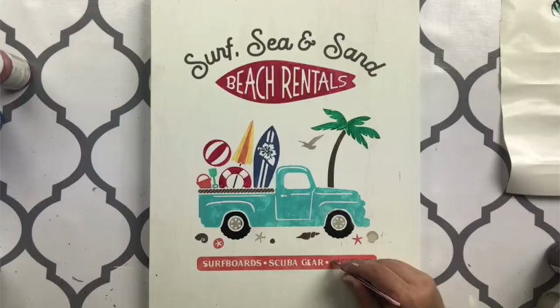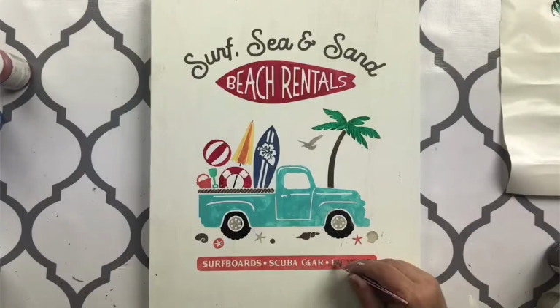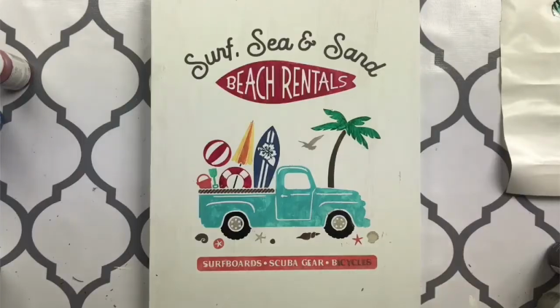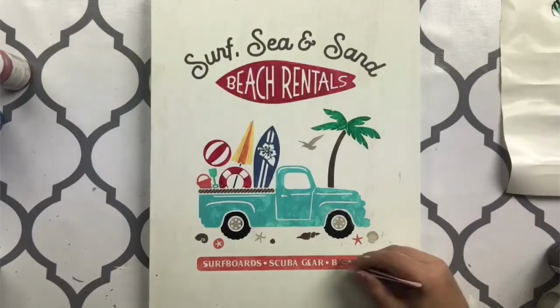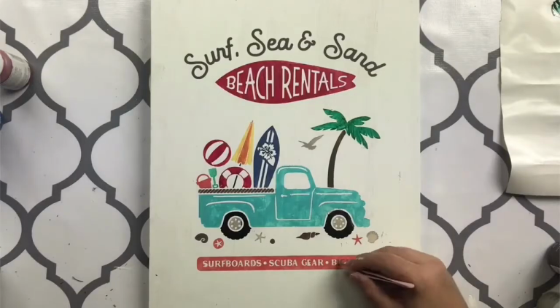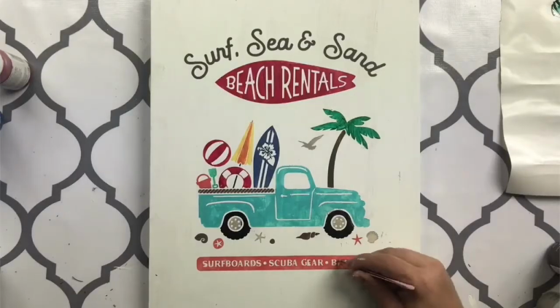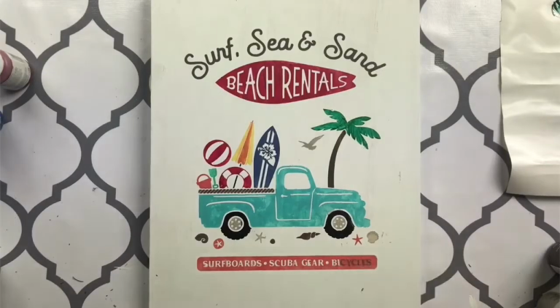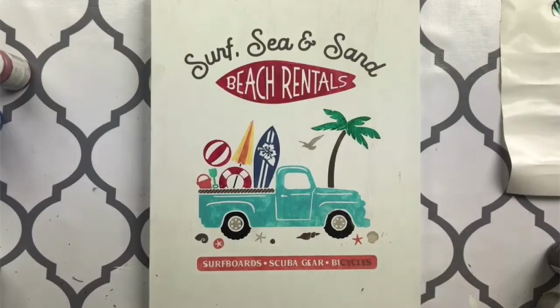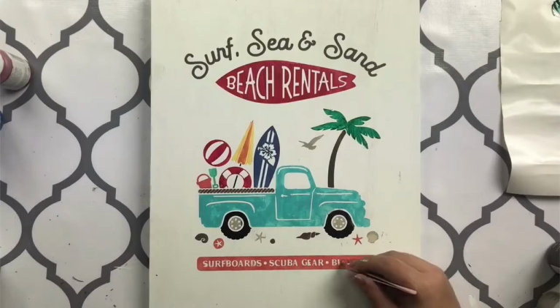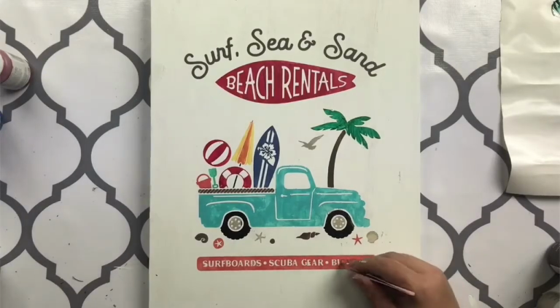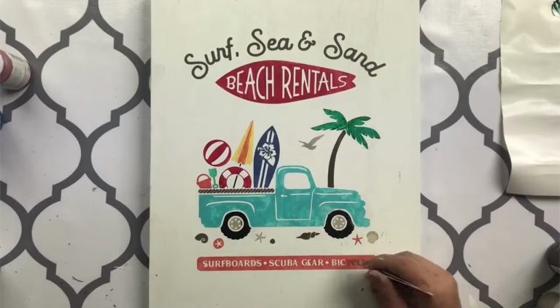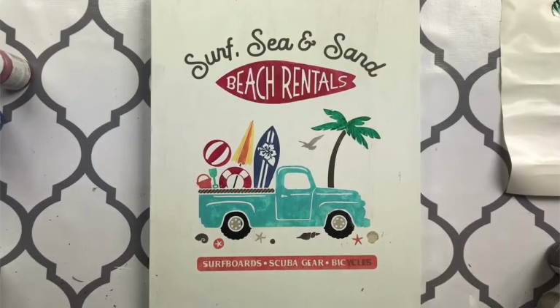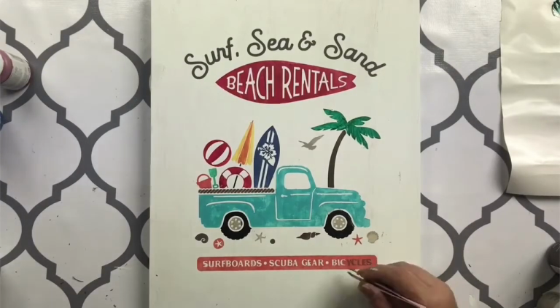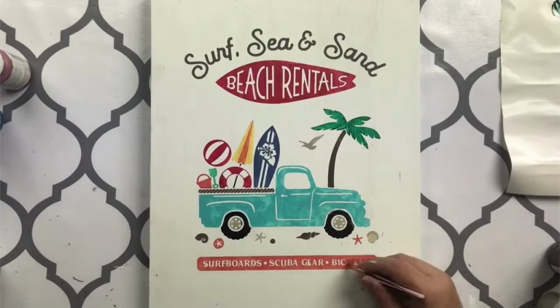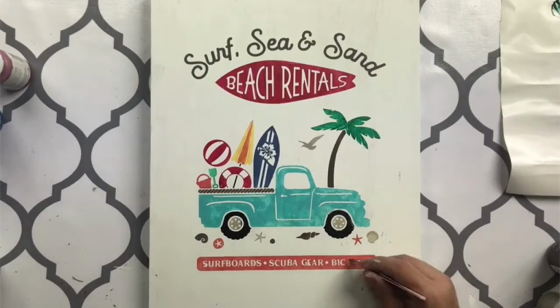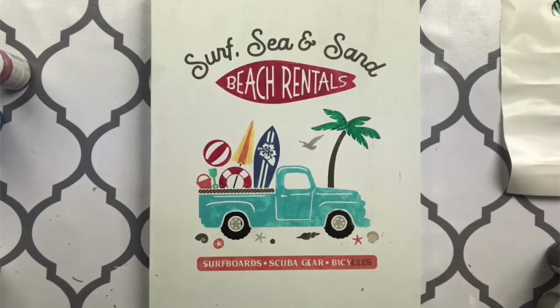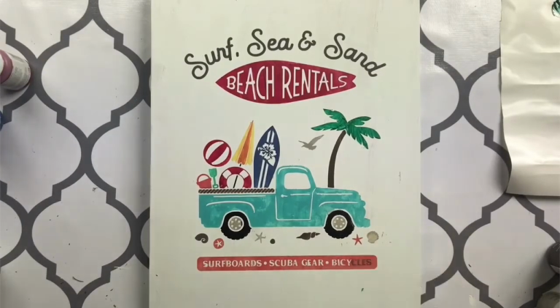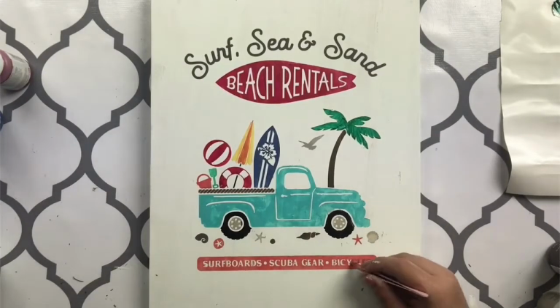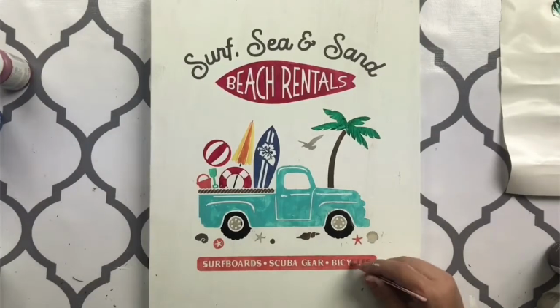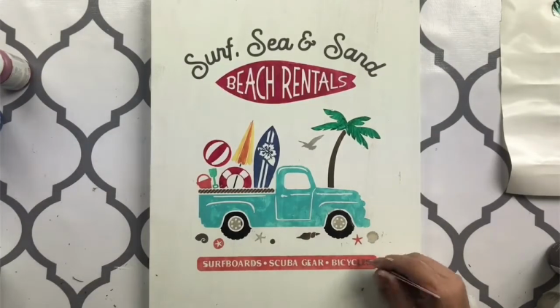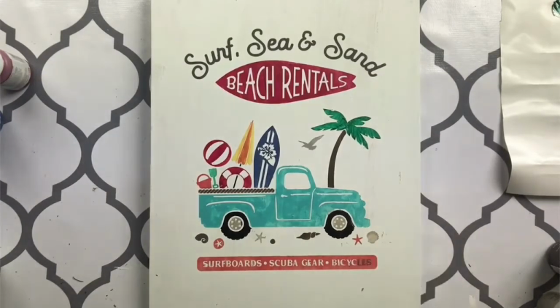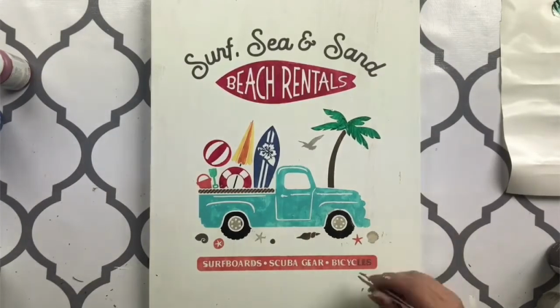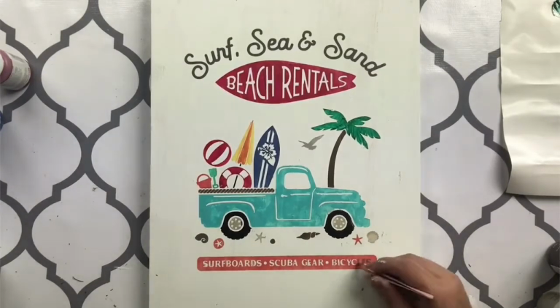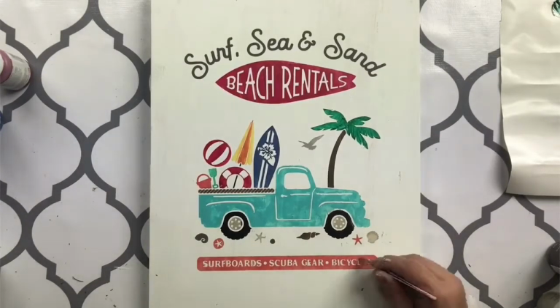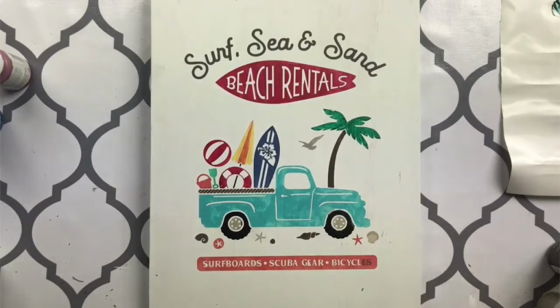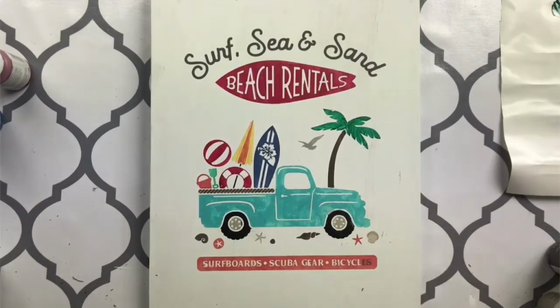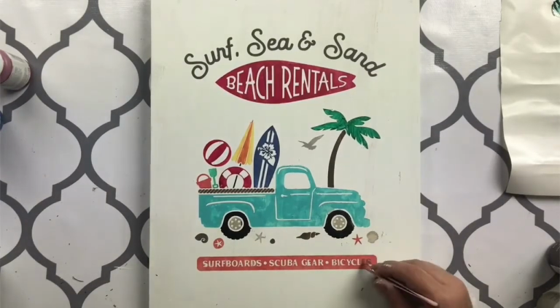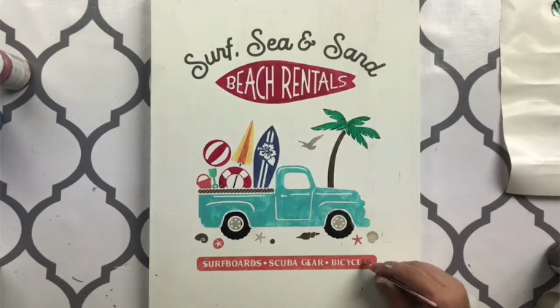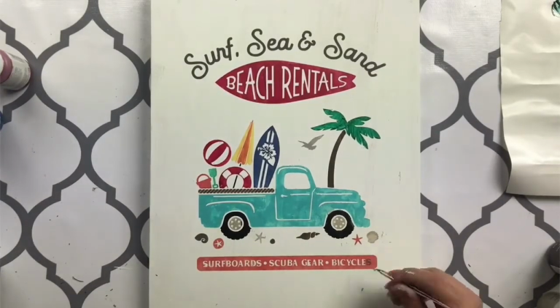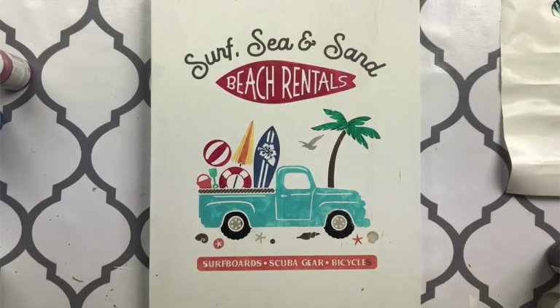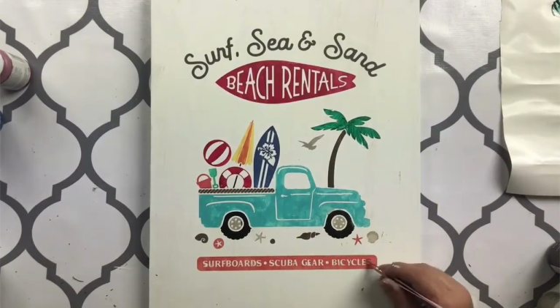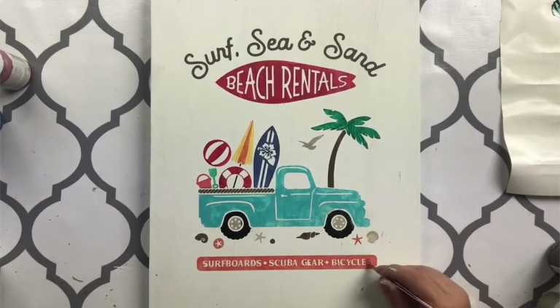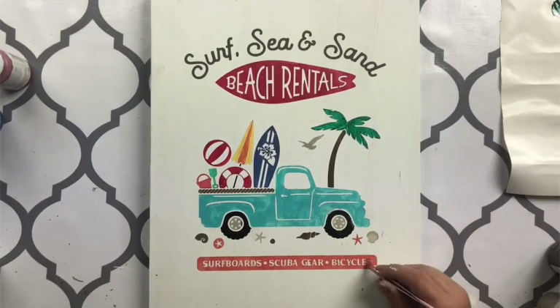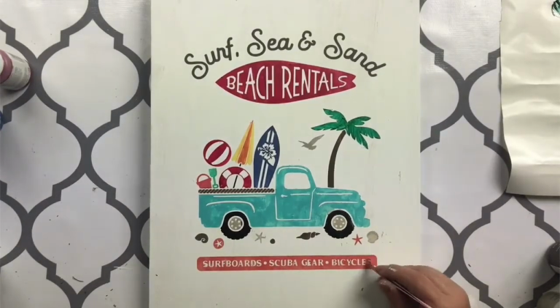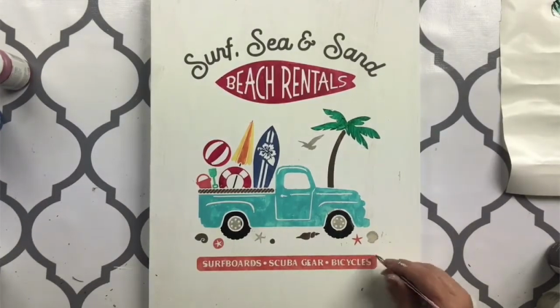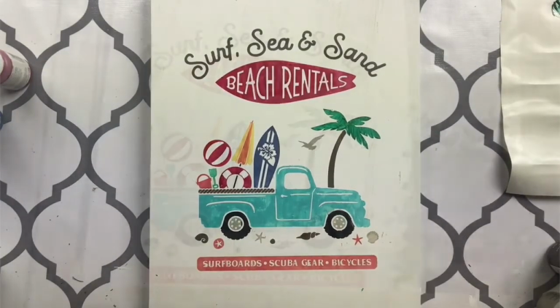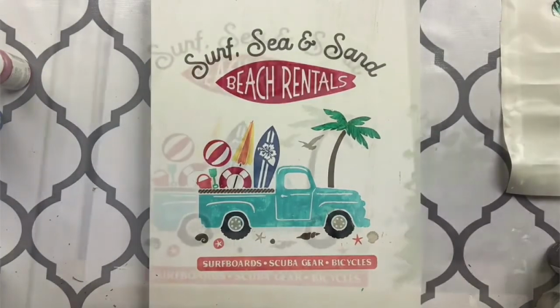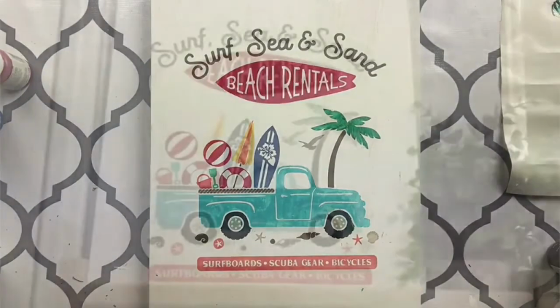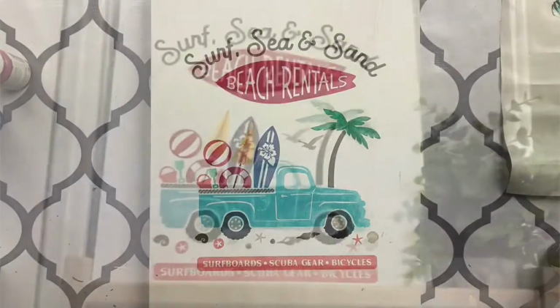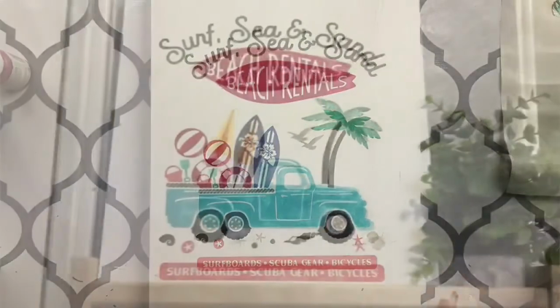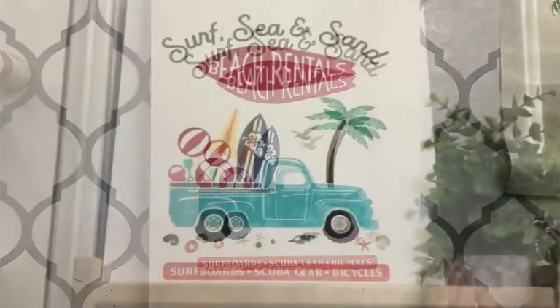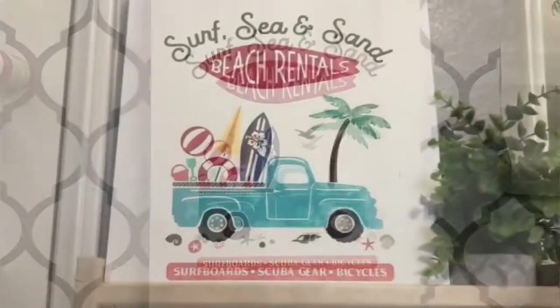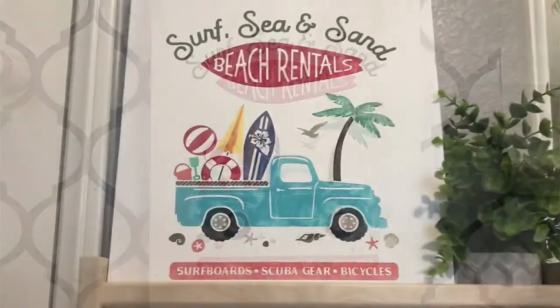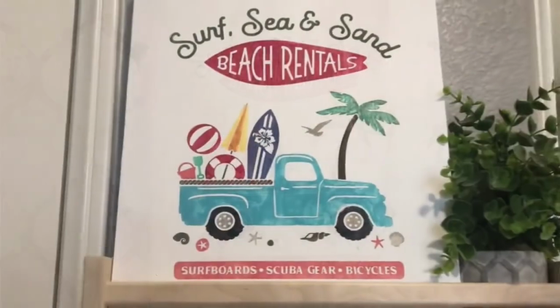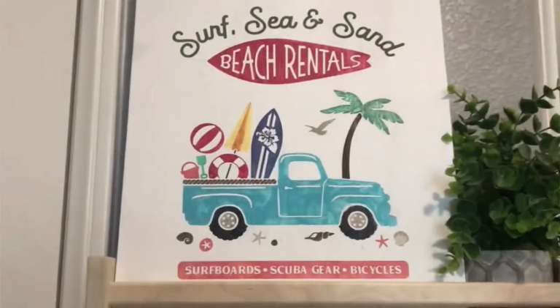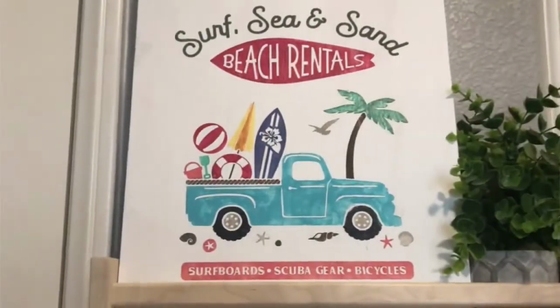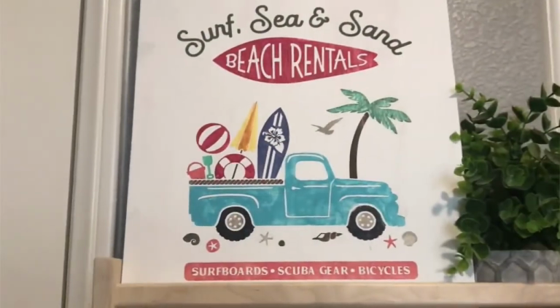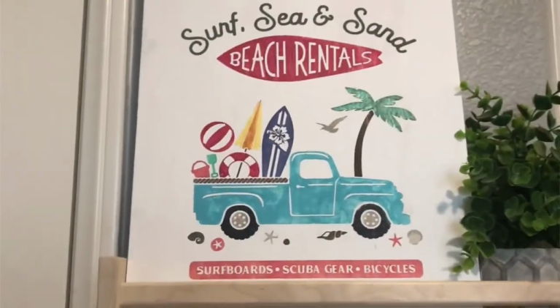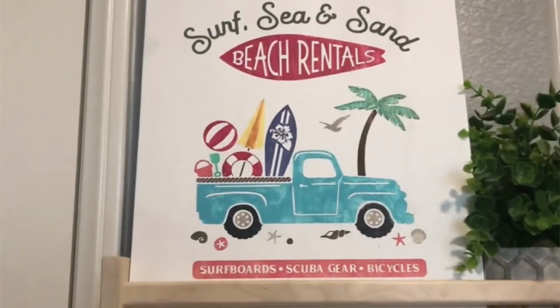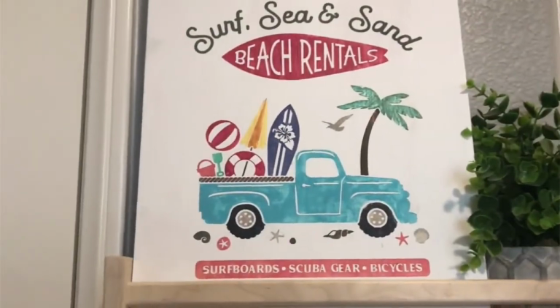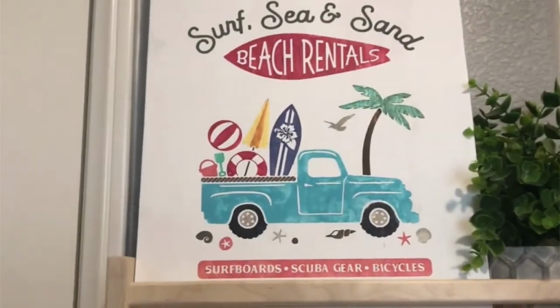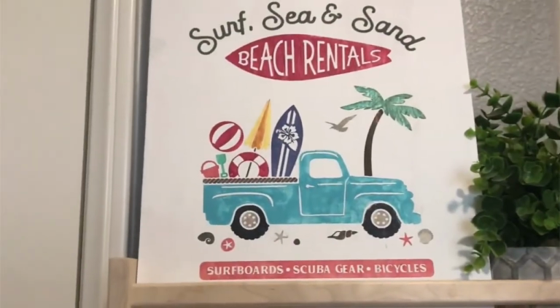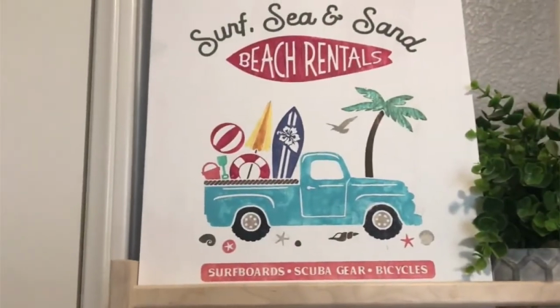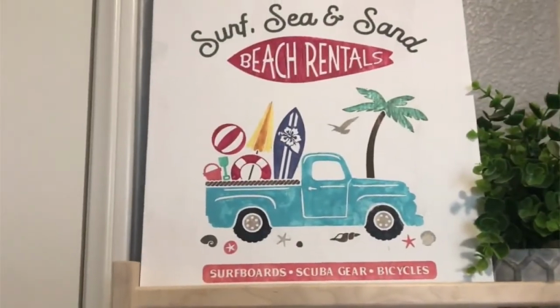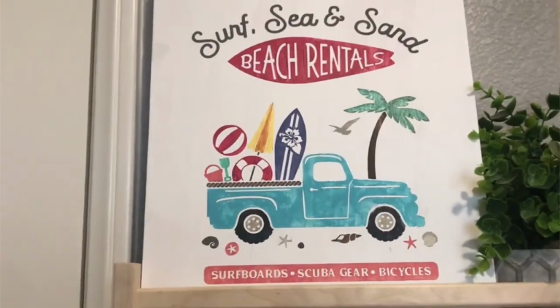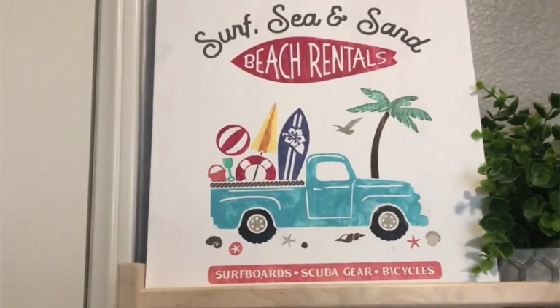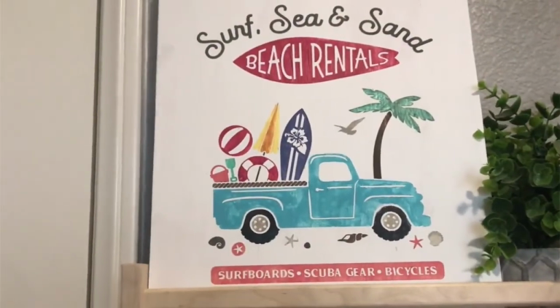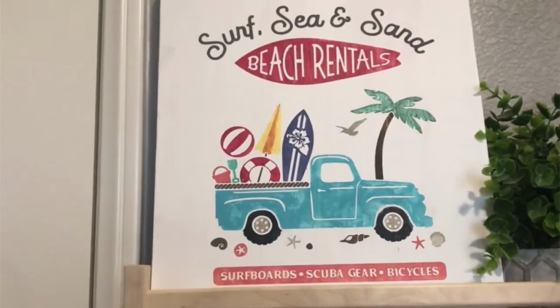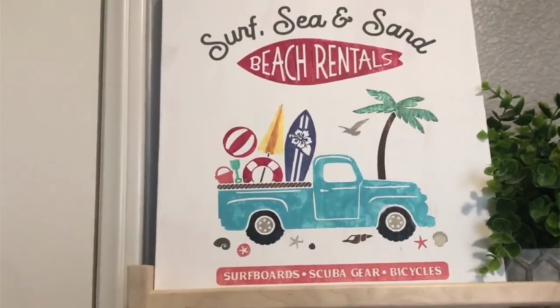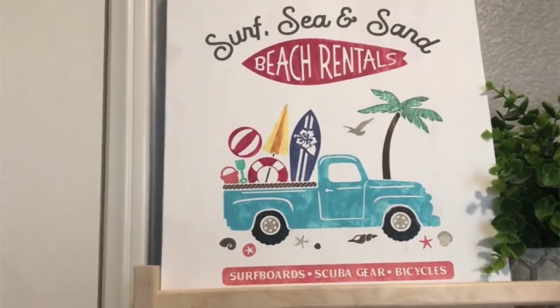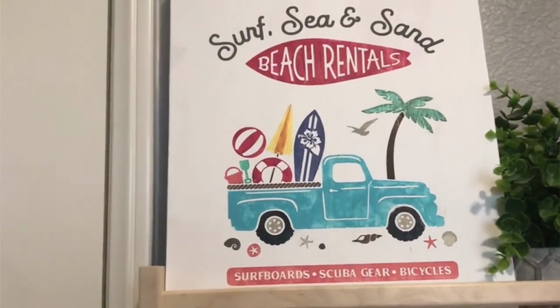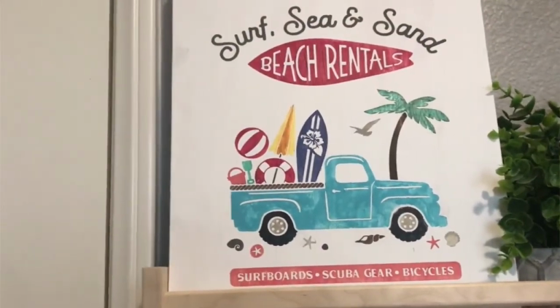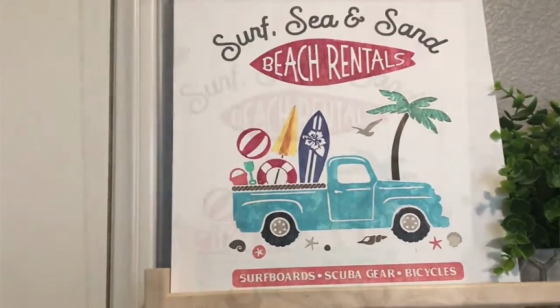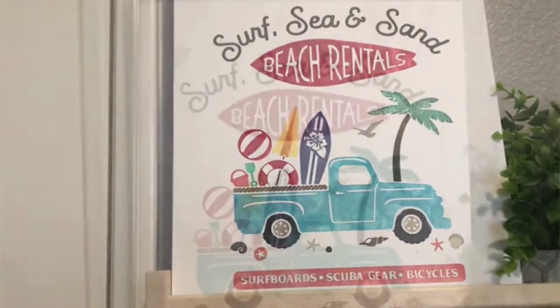I hope you guys enjoyed watching this tutorial. Make sure you check out that Summer Bundle and let me know your thoughts in the comments below.